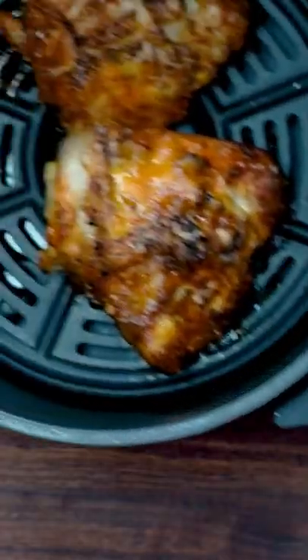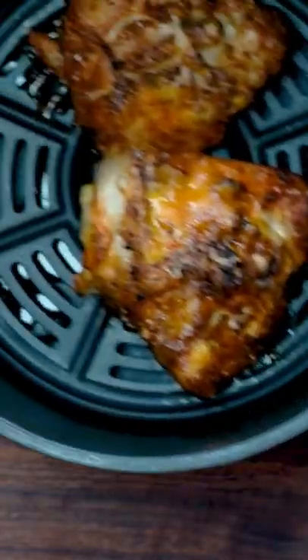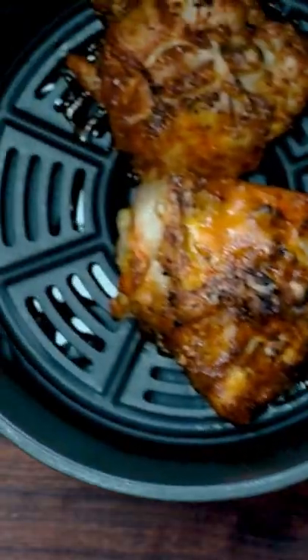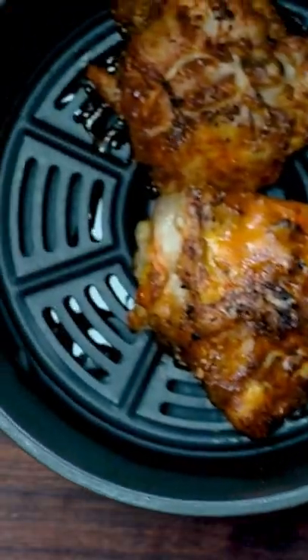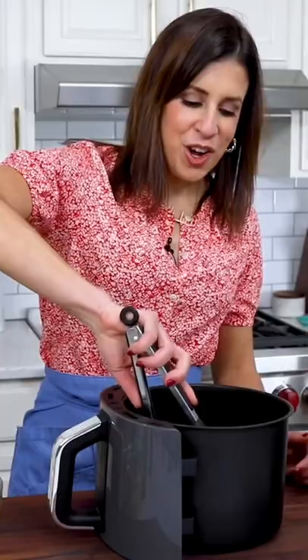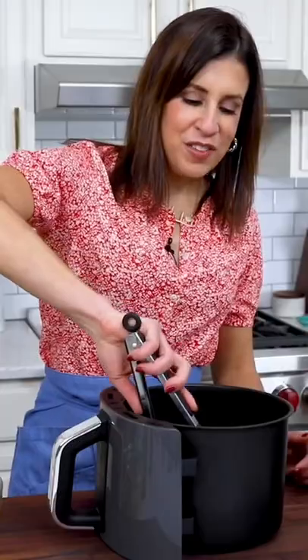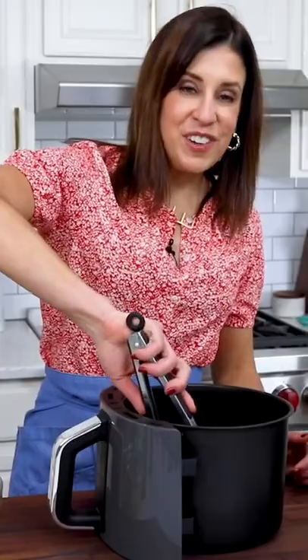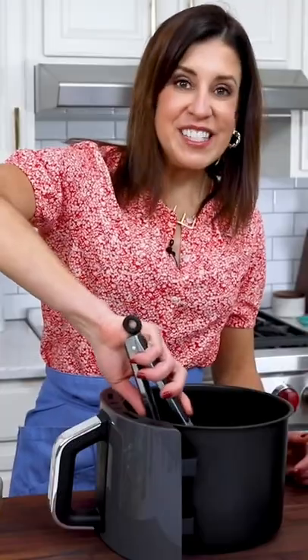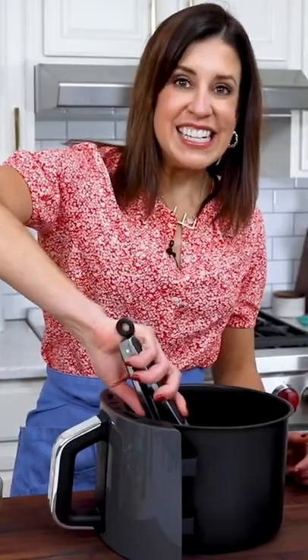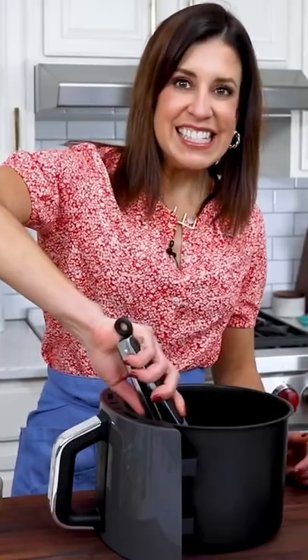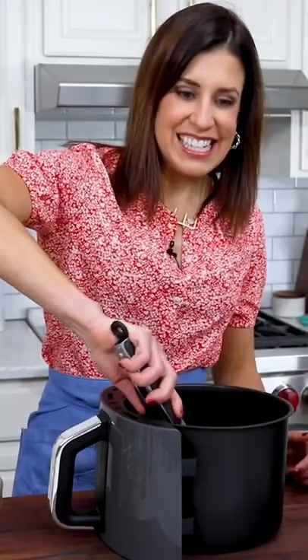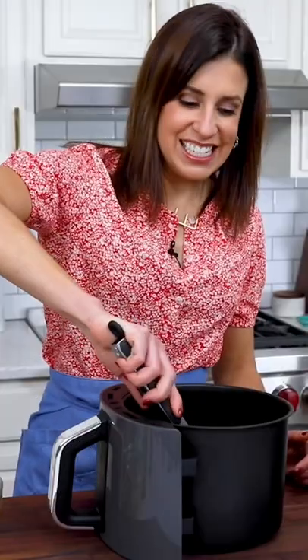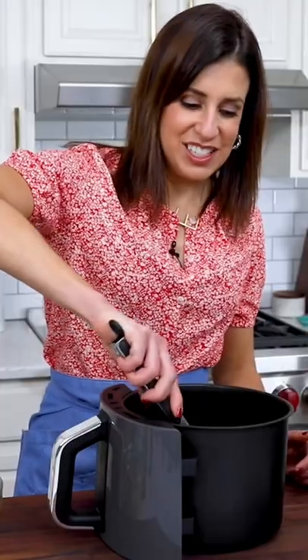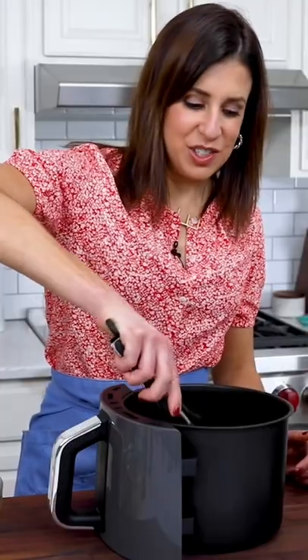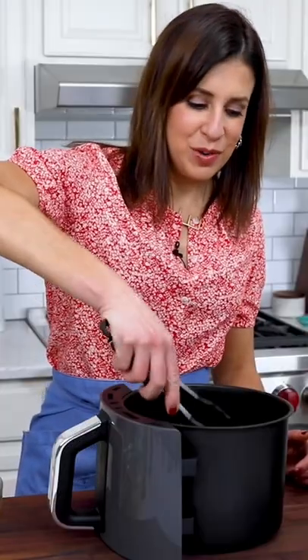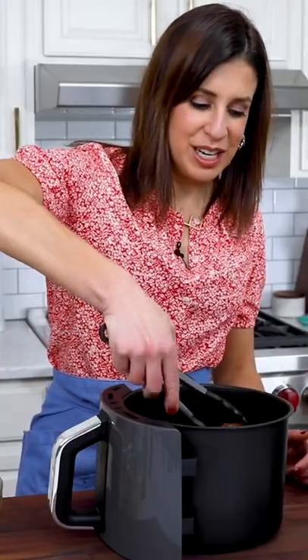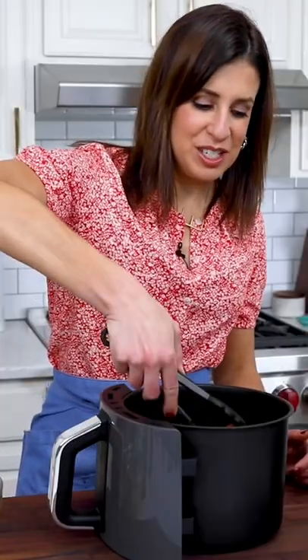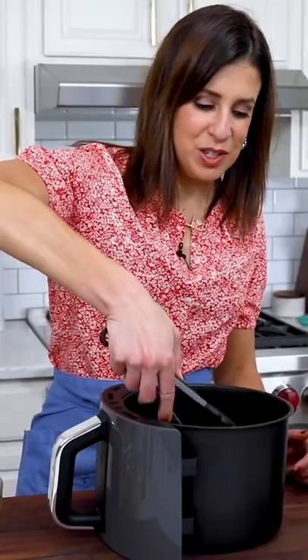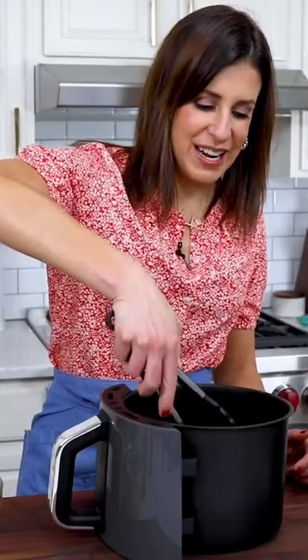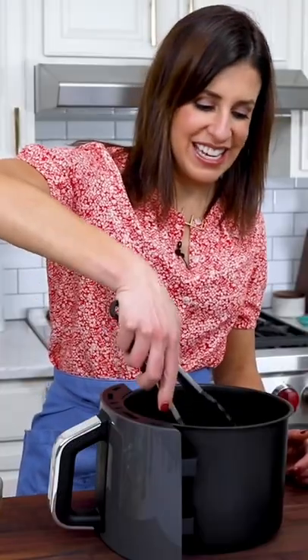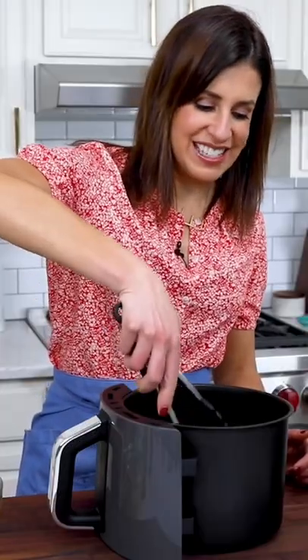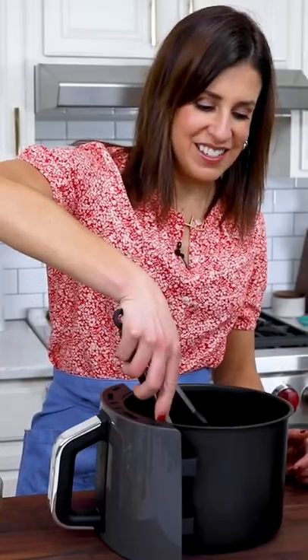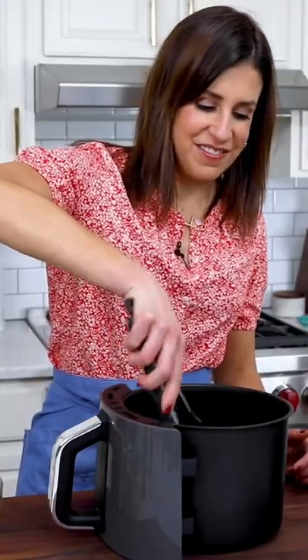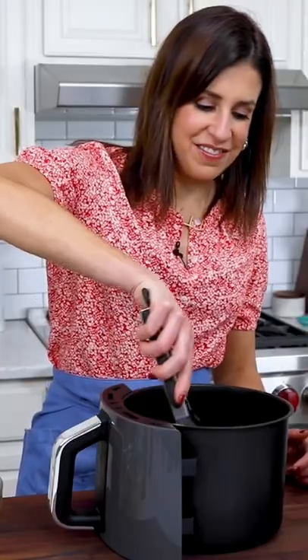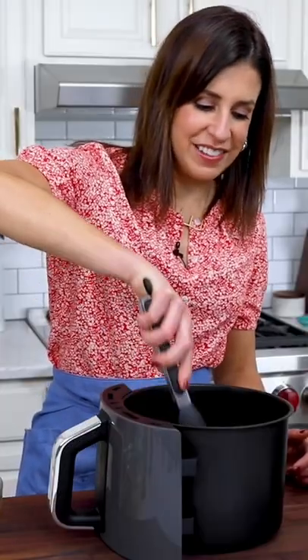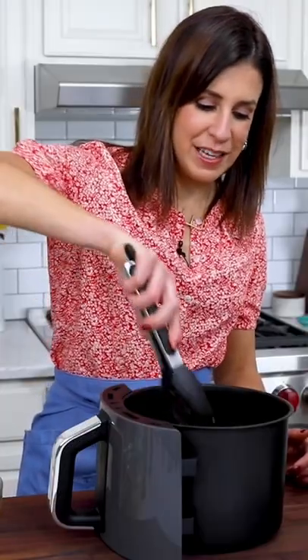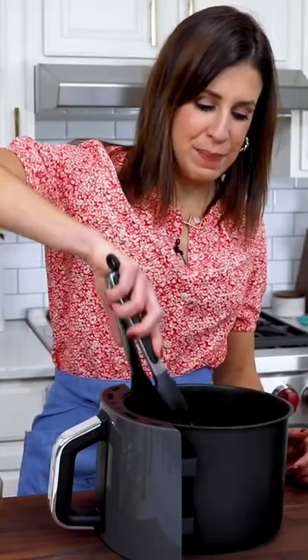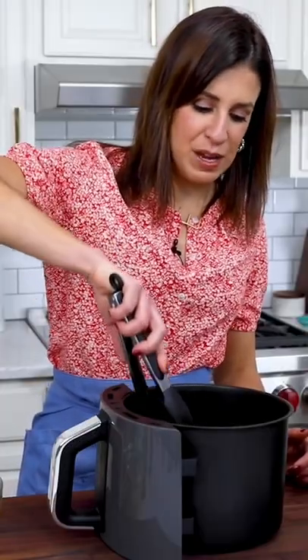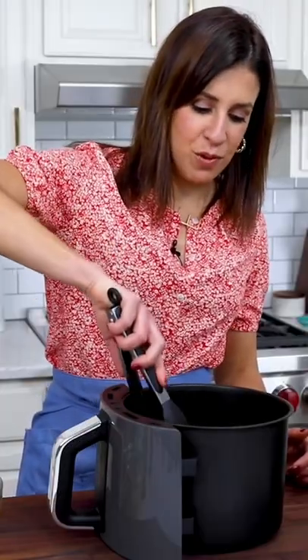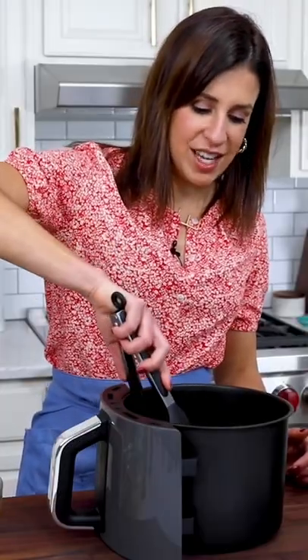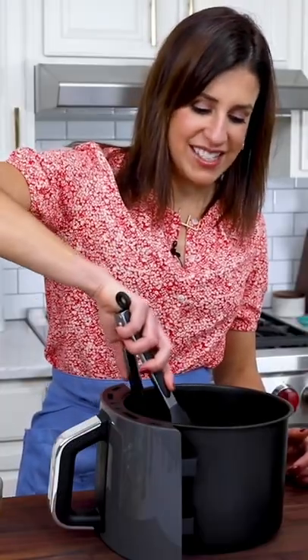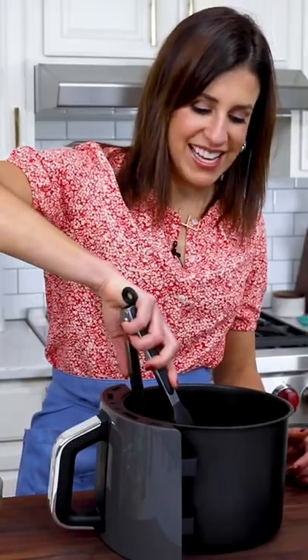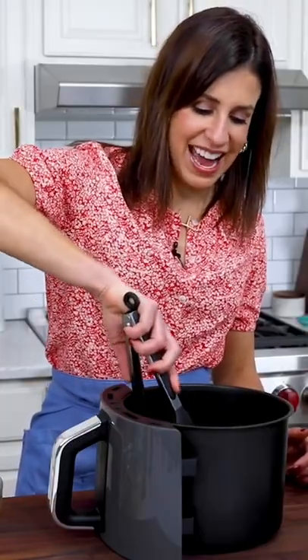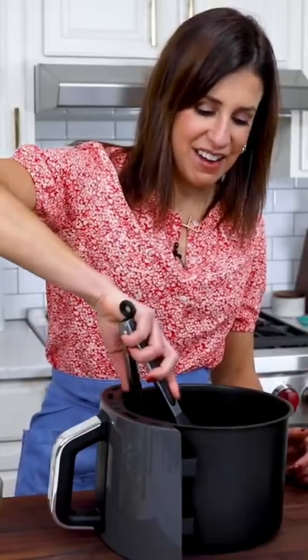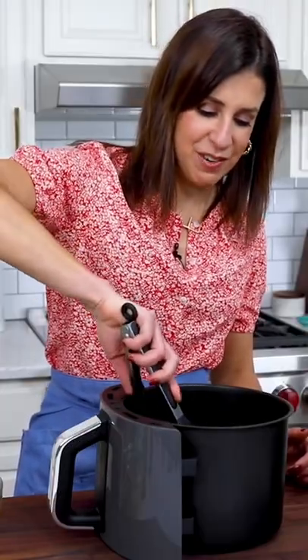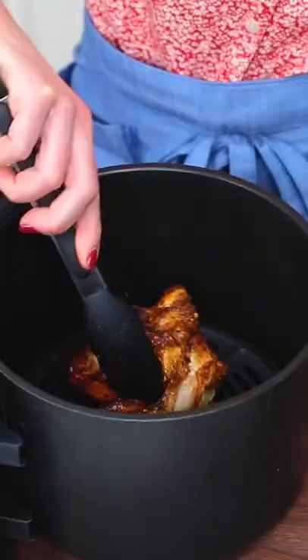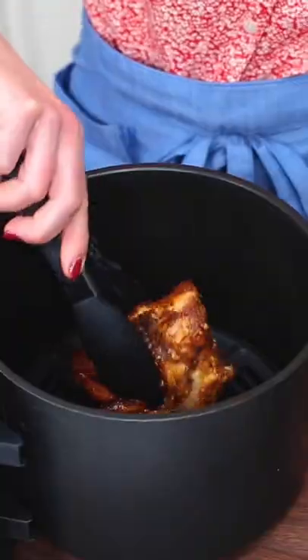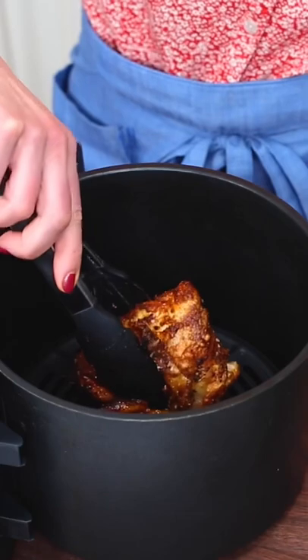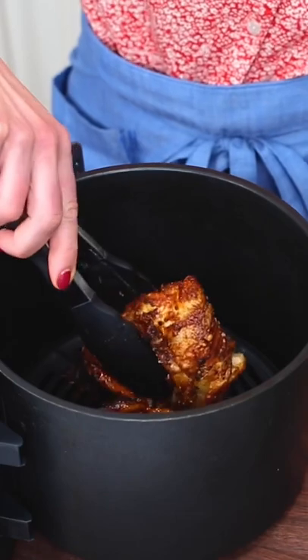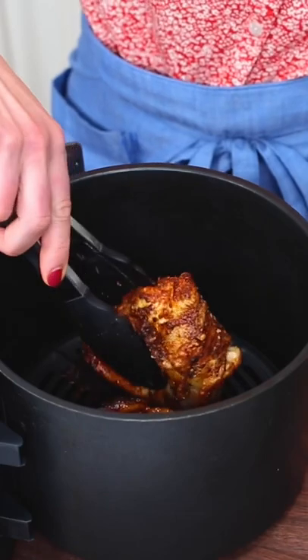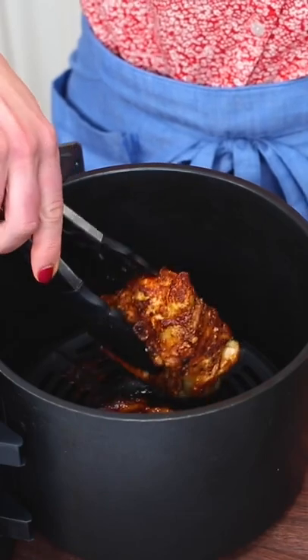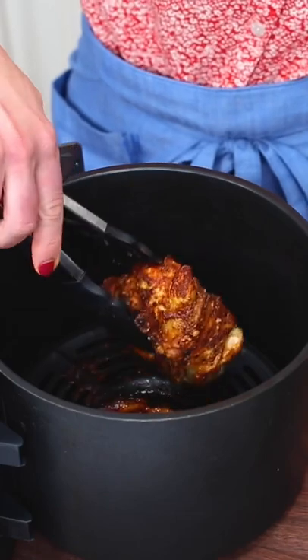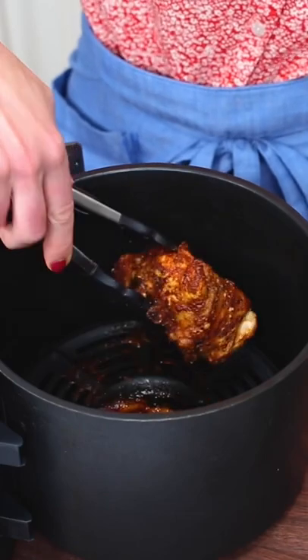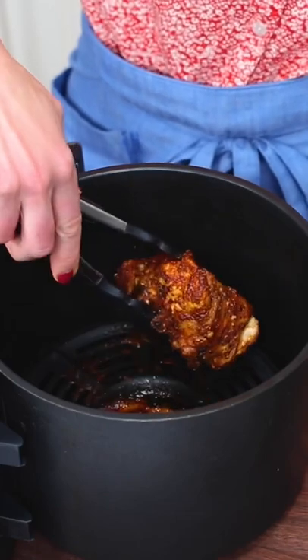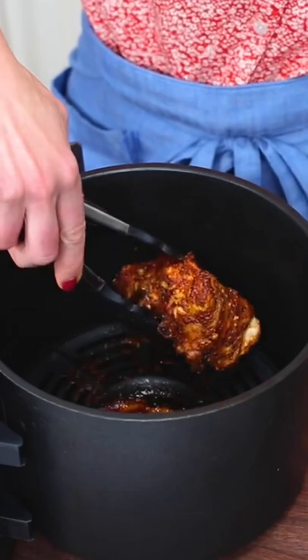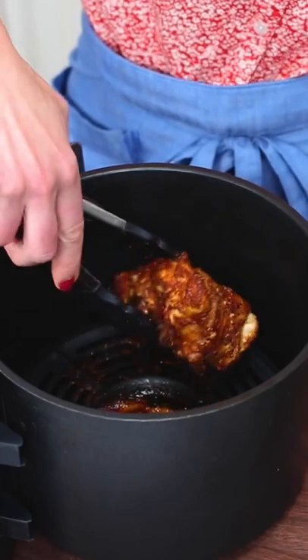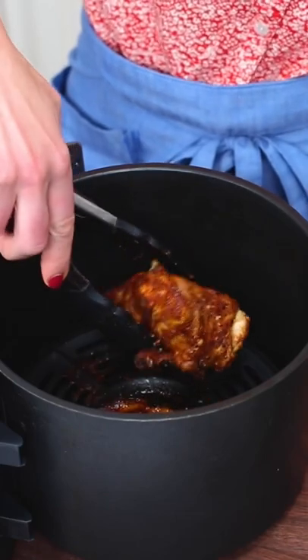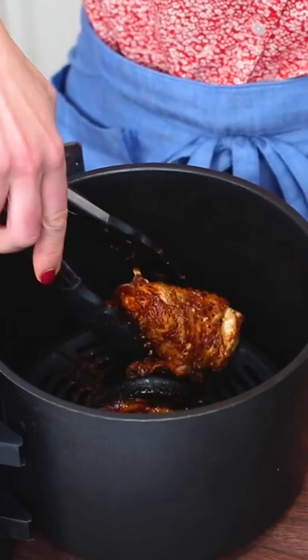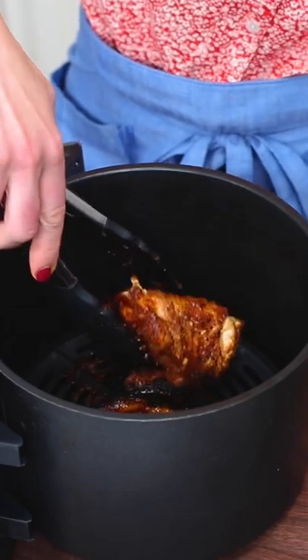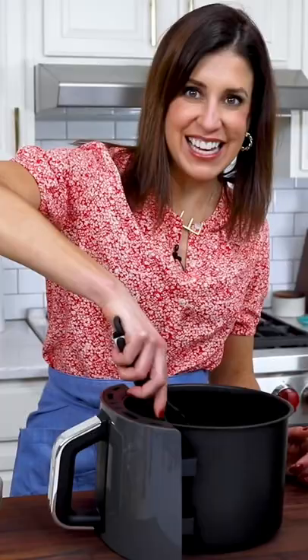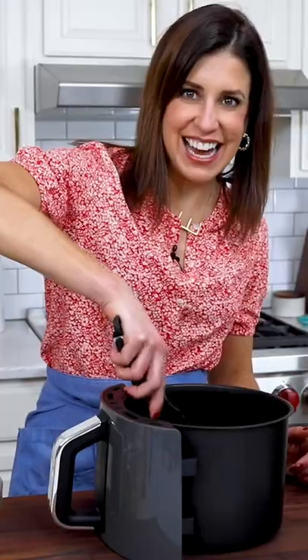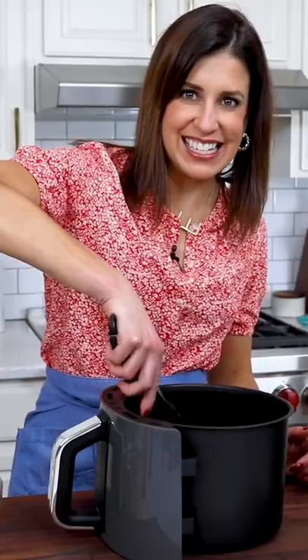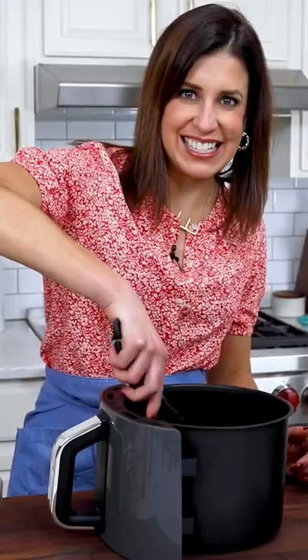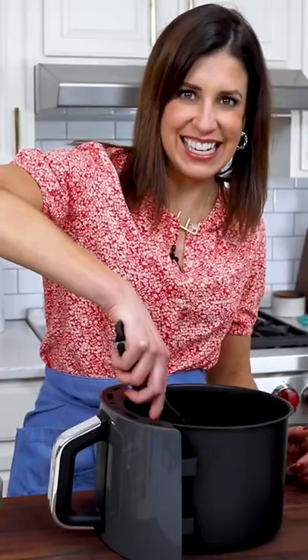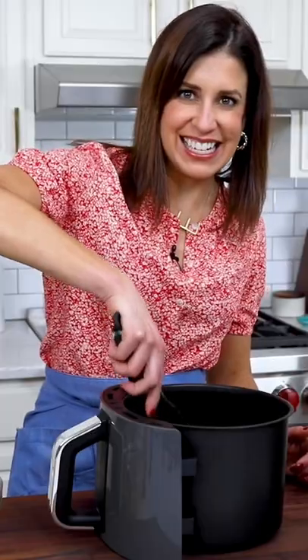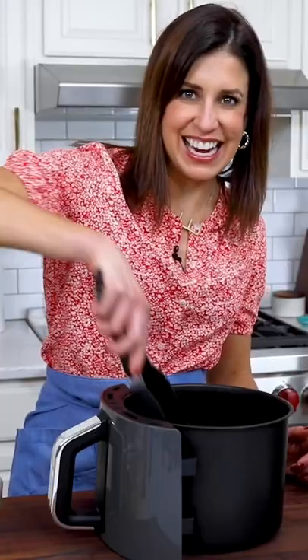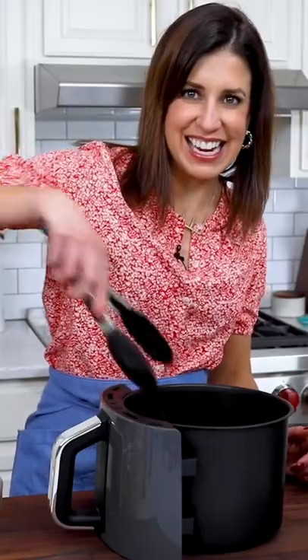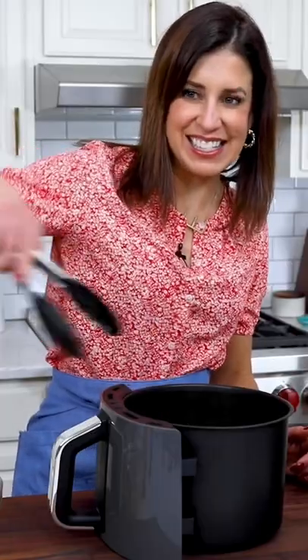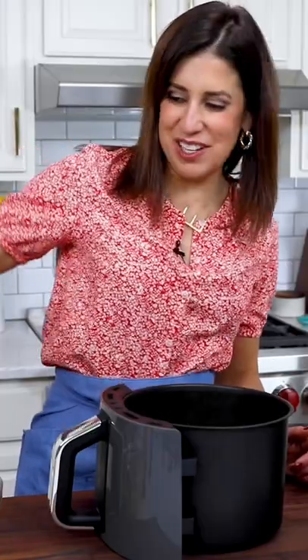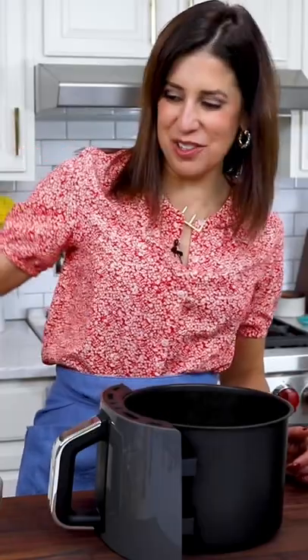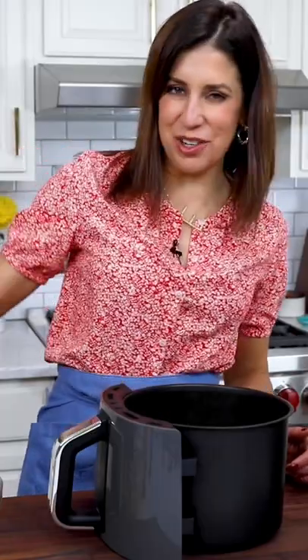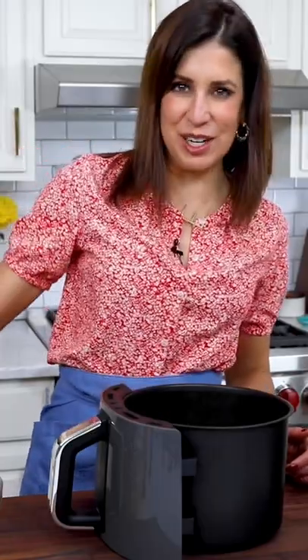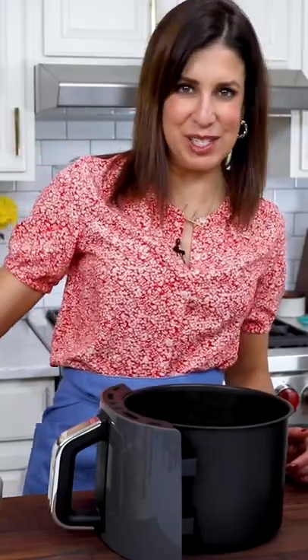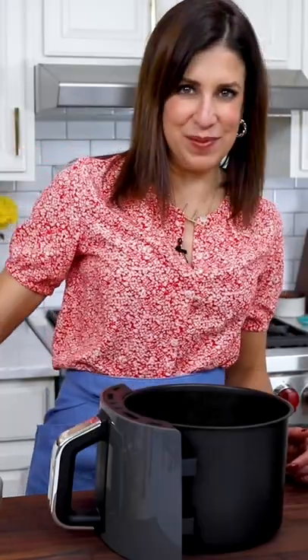Cook for 16 to 22 minutes, flipping once halfway through to make sure all sides get nice and crispy.